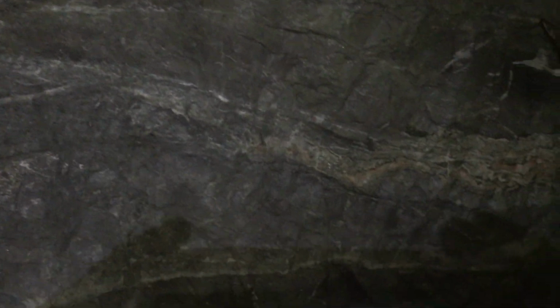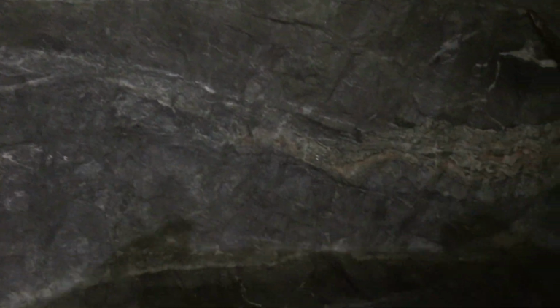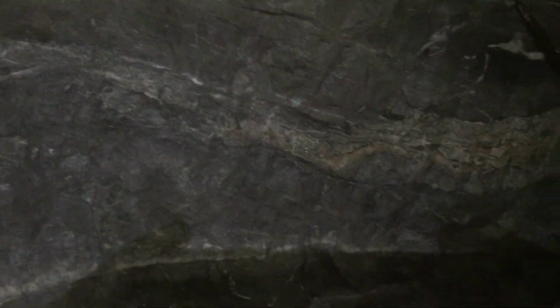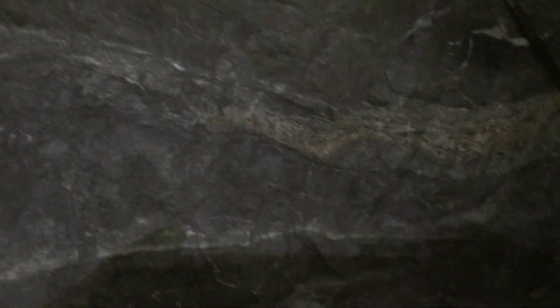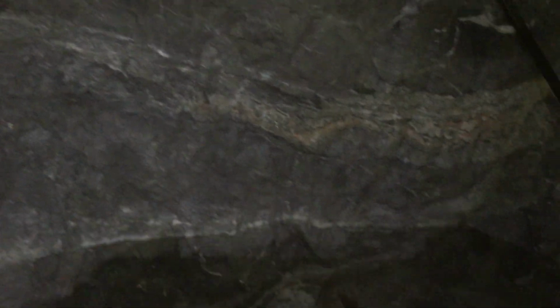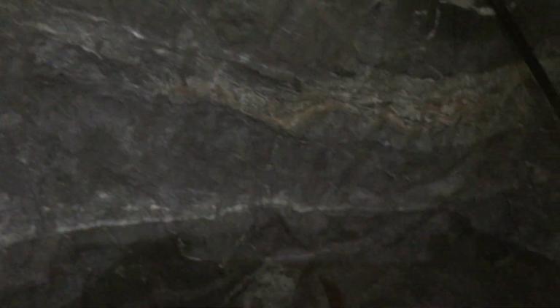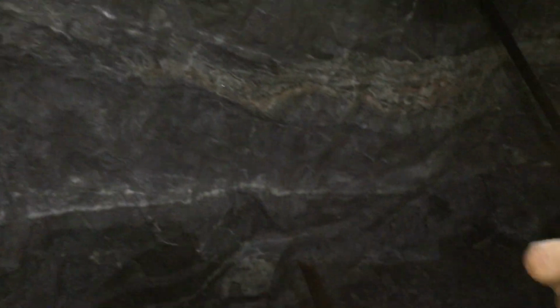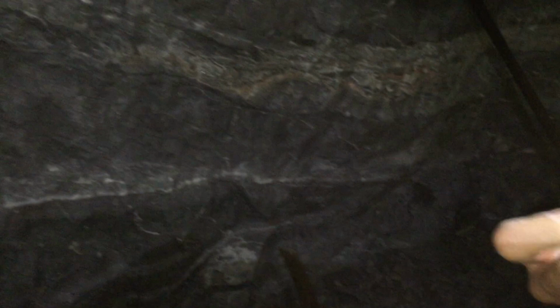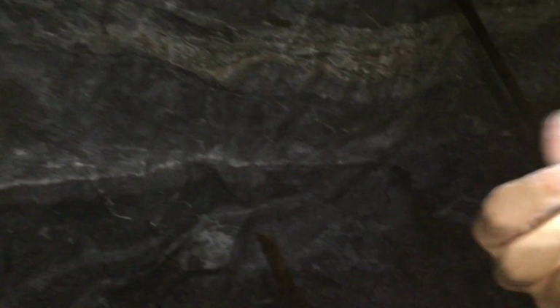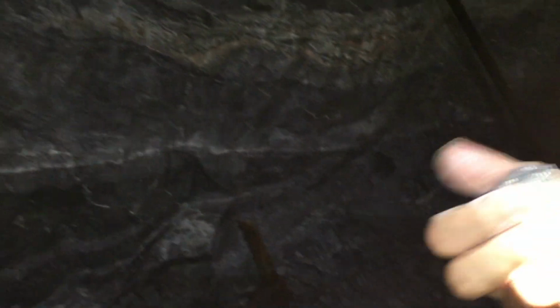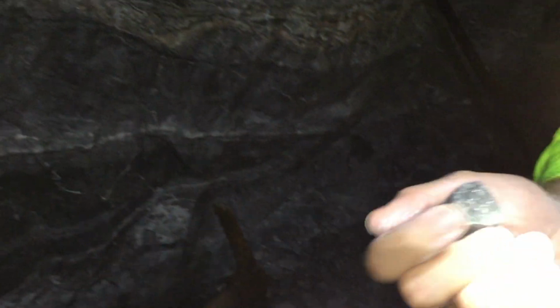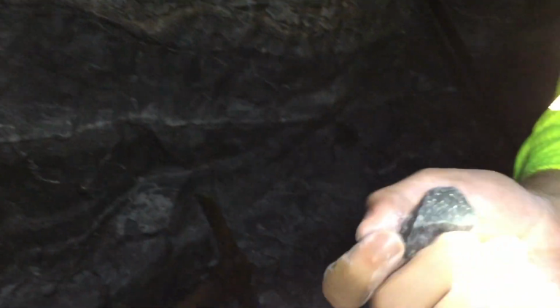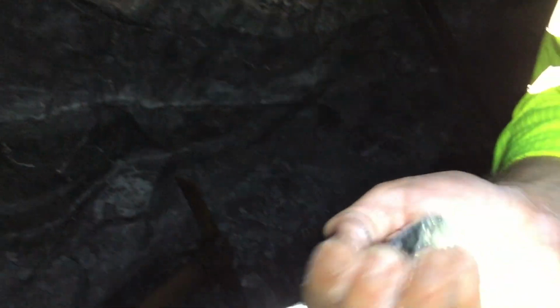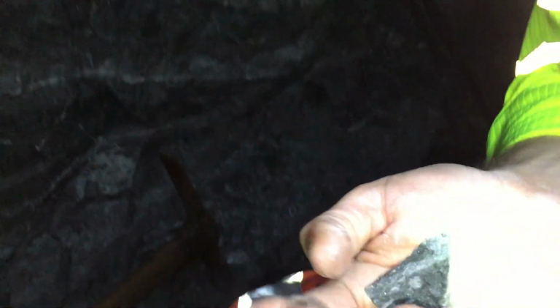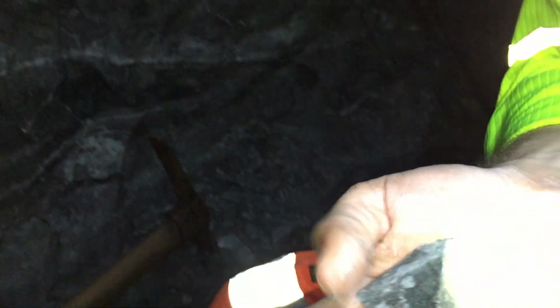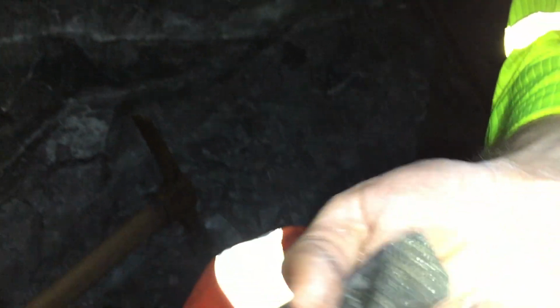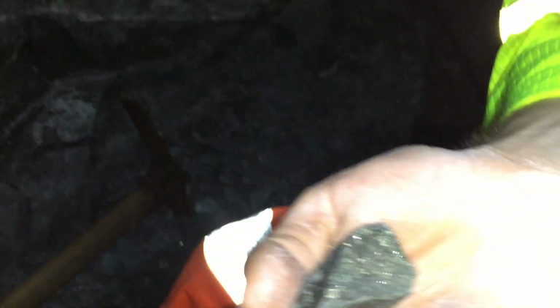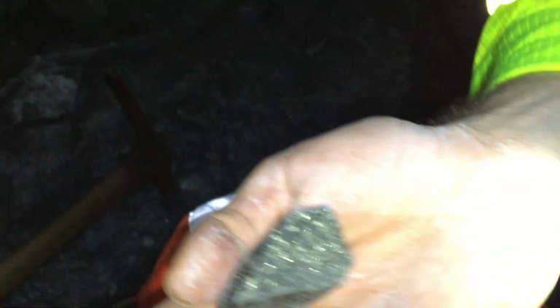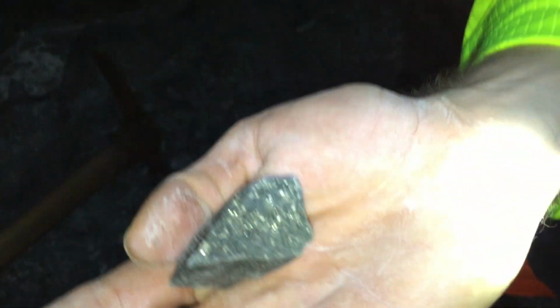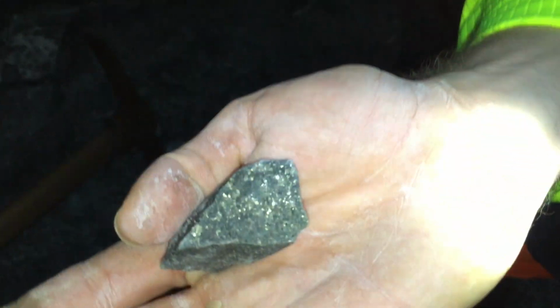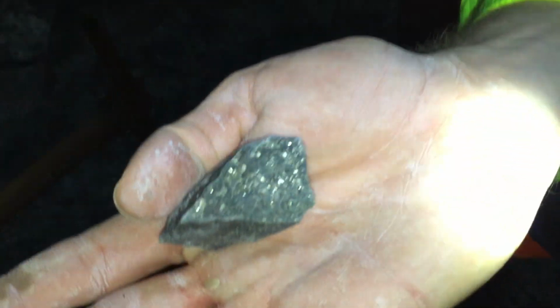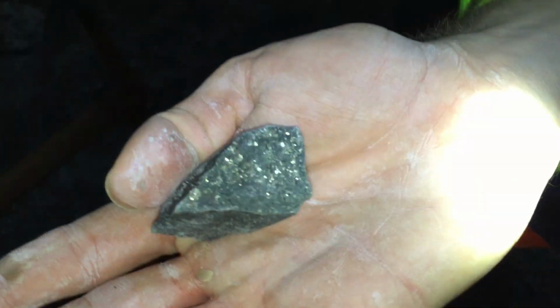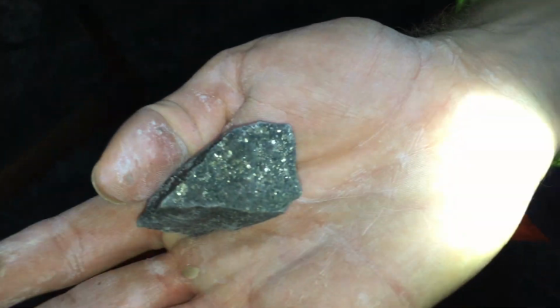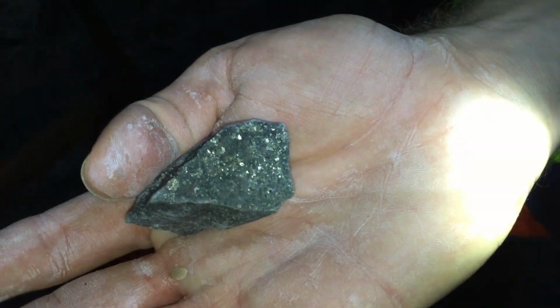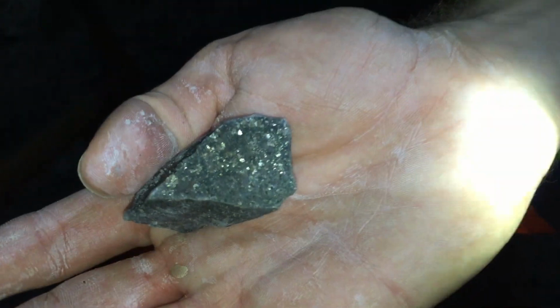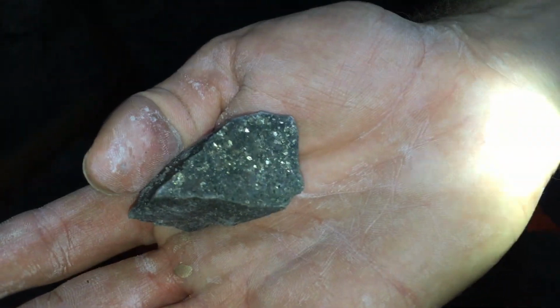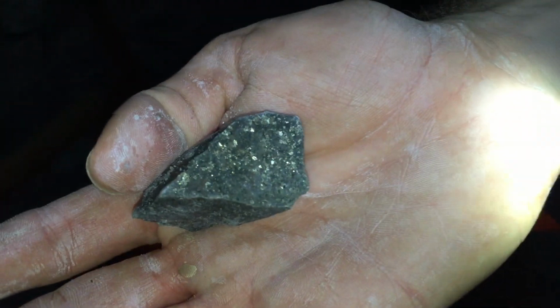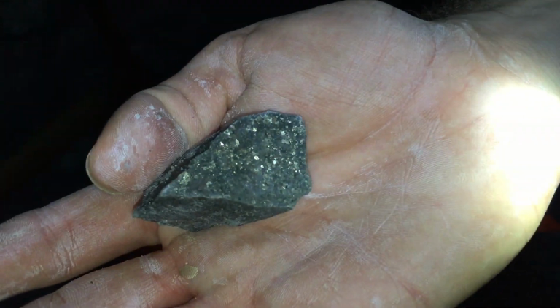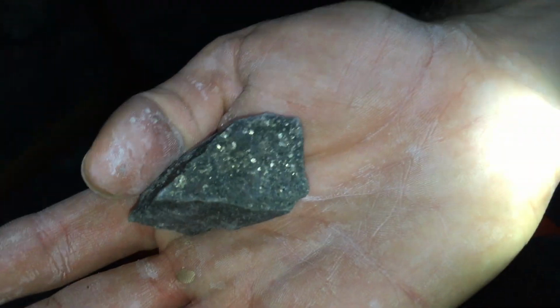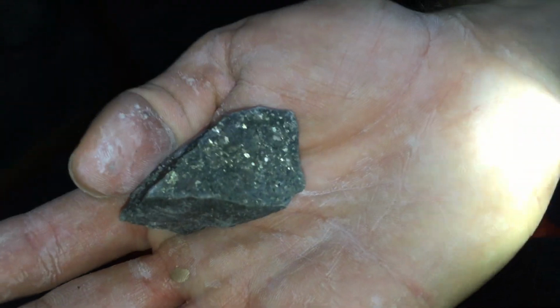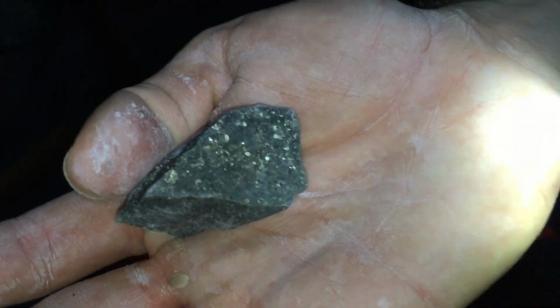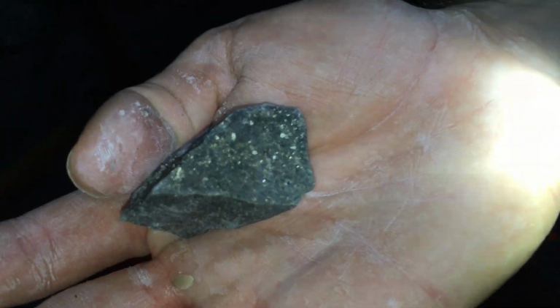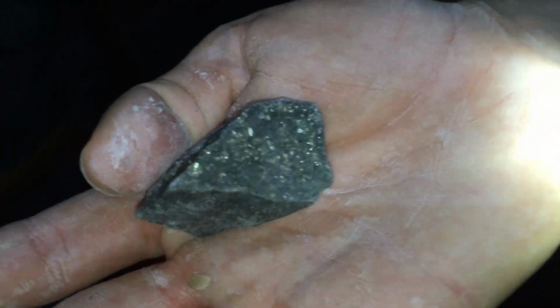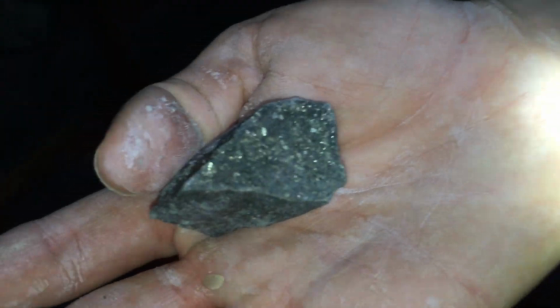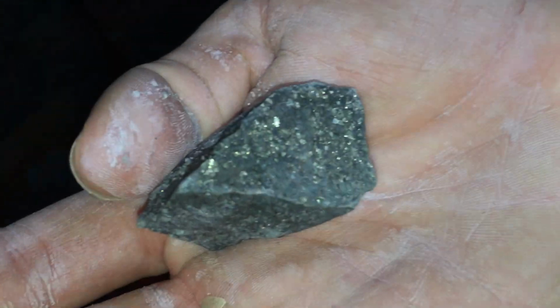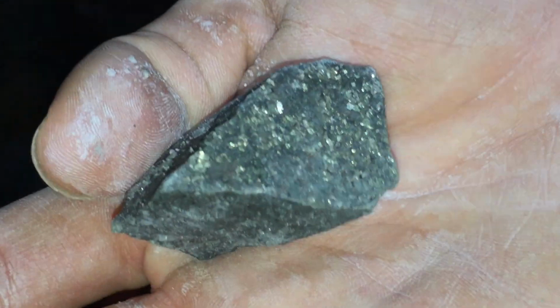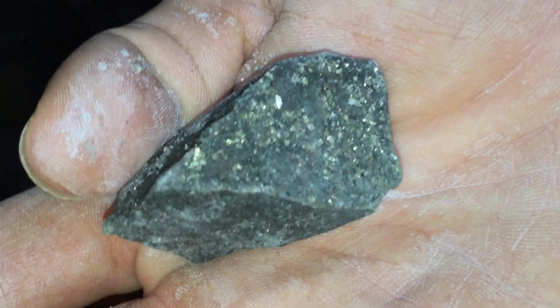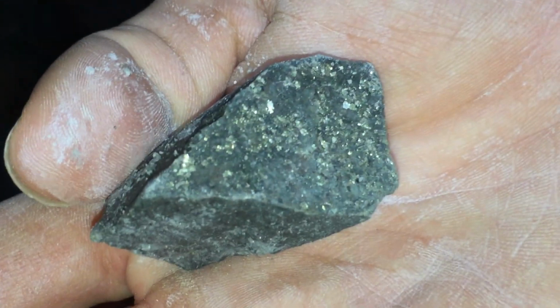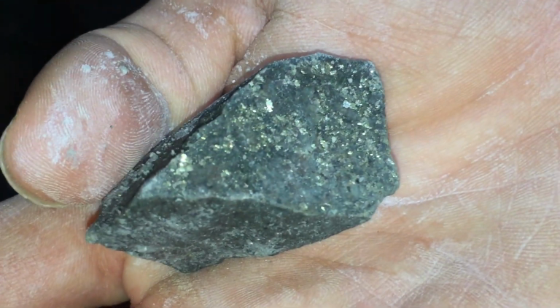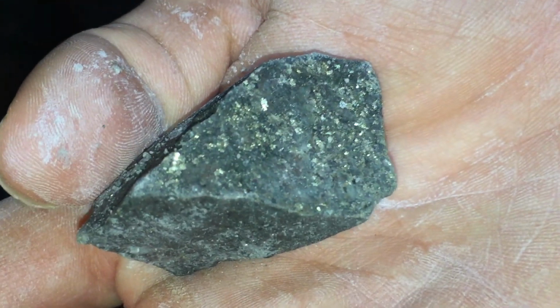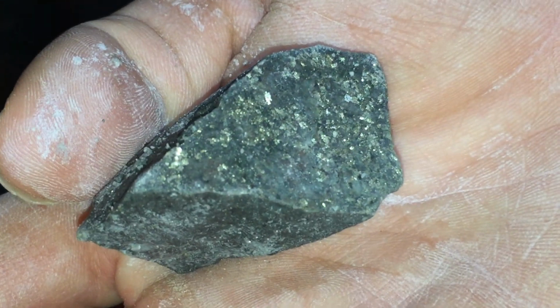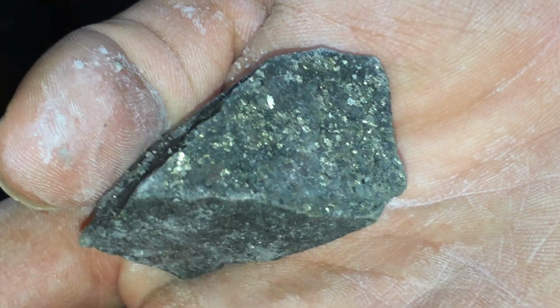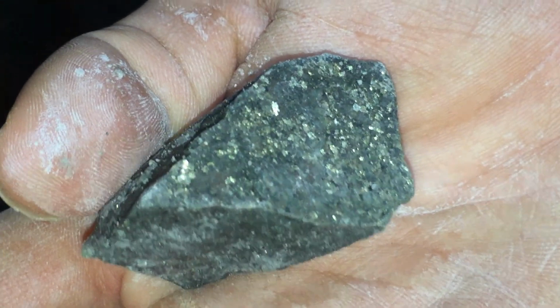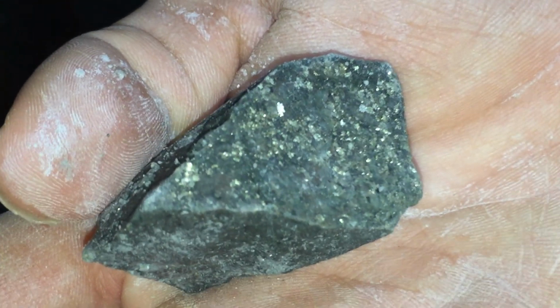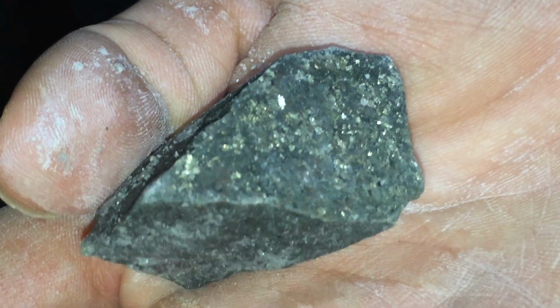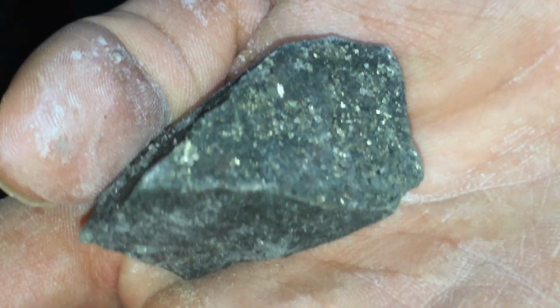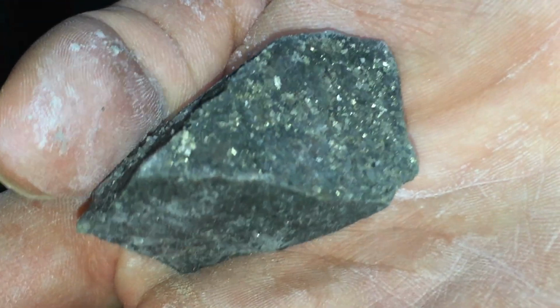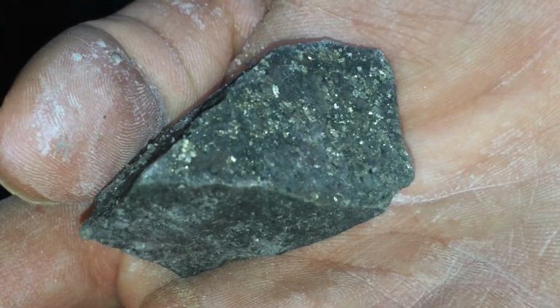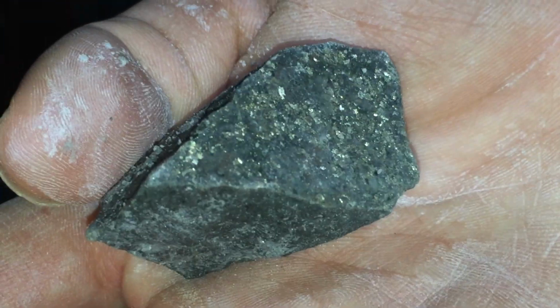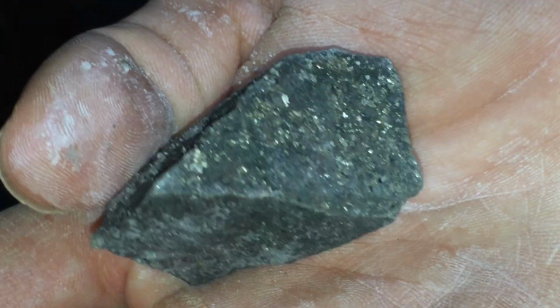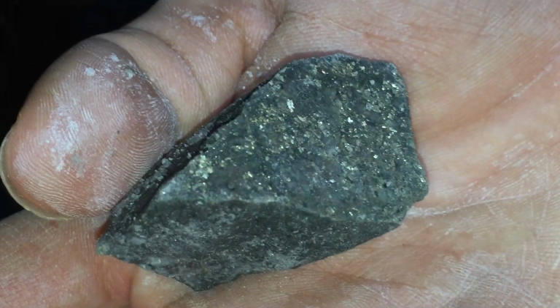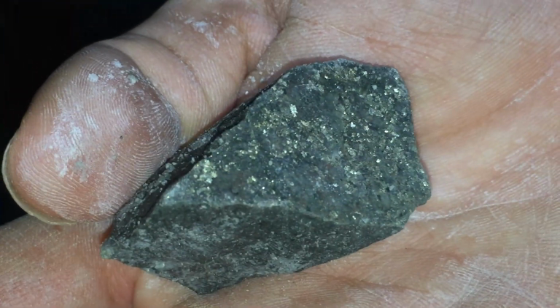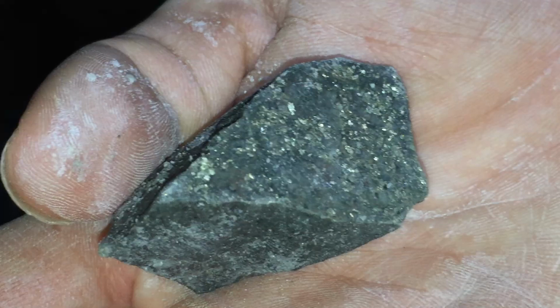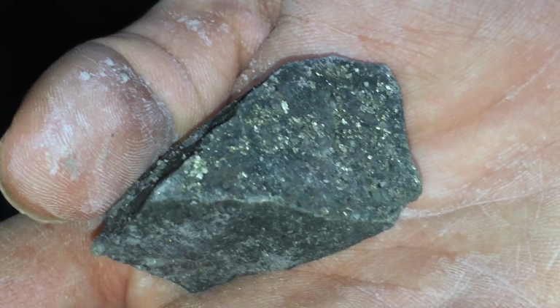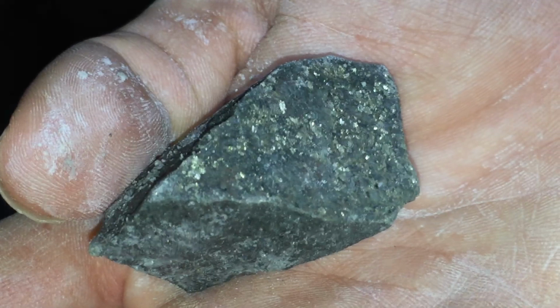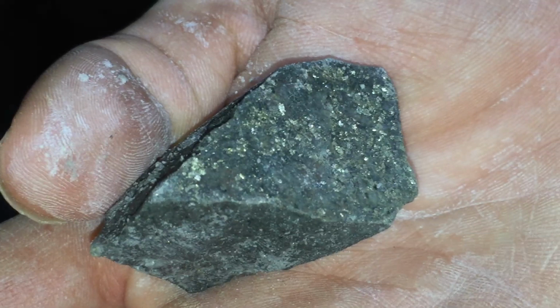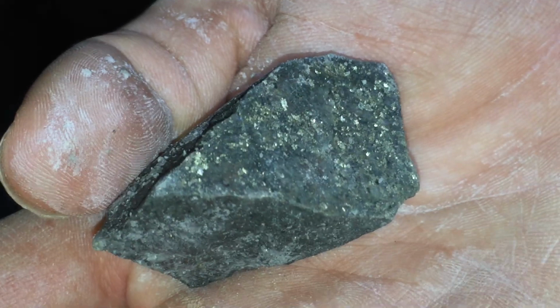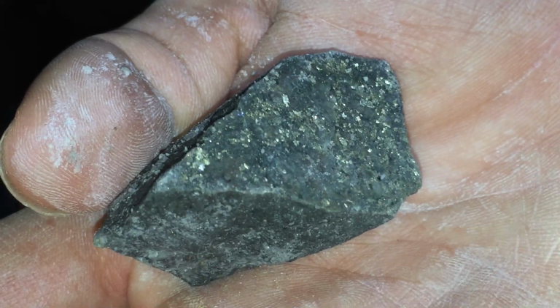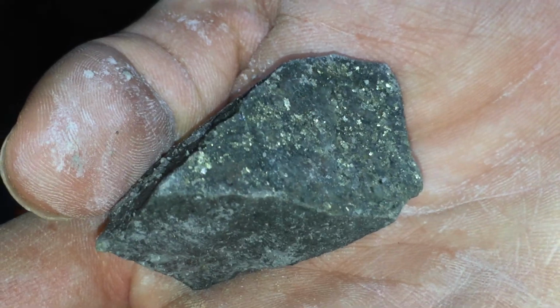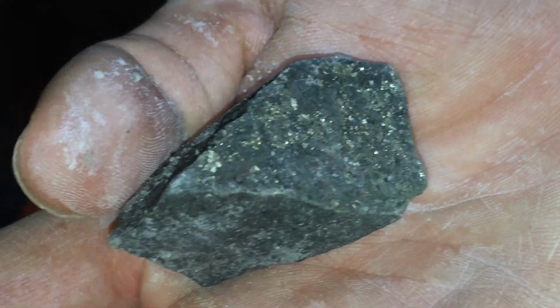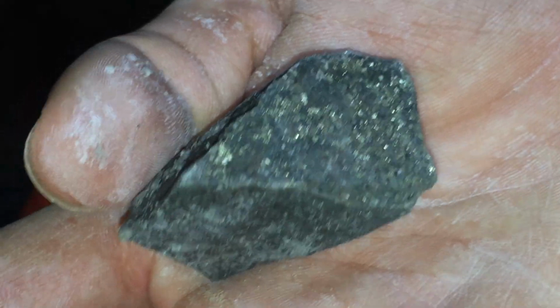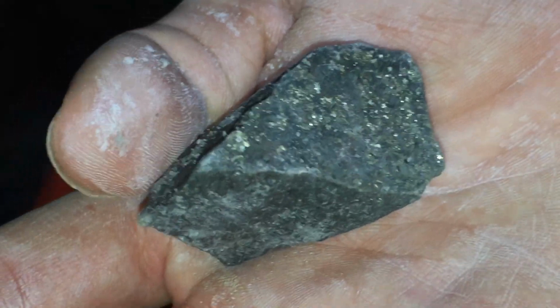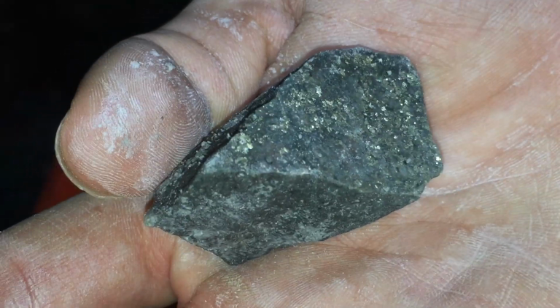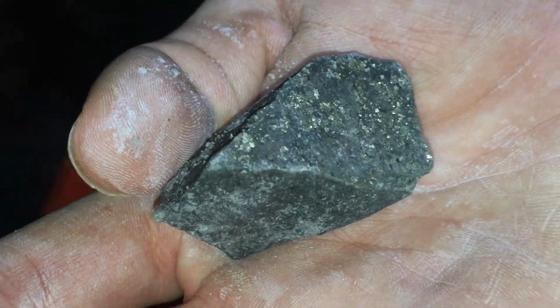Here we have an example of some of what they're looking at. This is most likely sulfide, but there could be a little bit of gold within this sample itself.